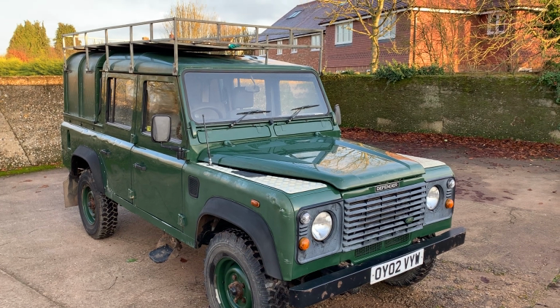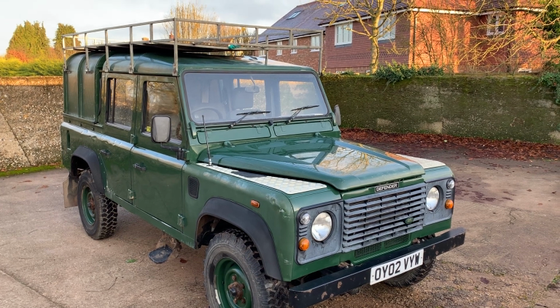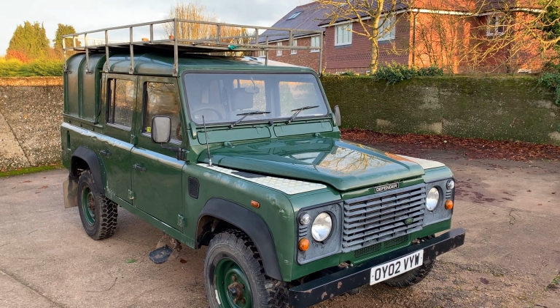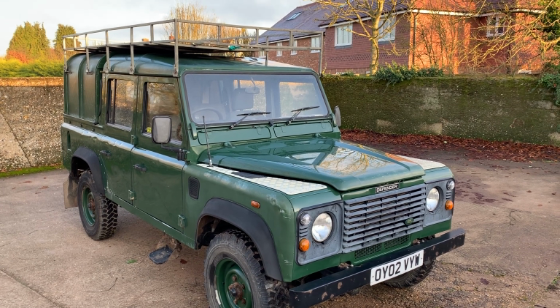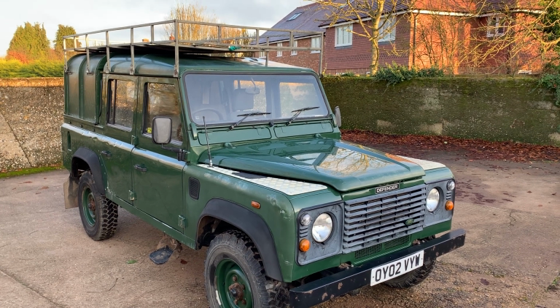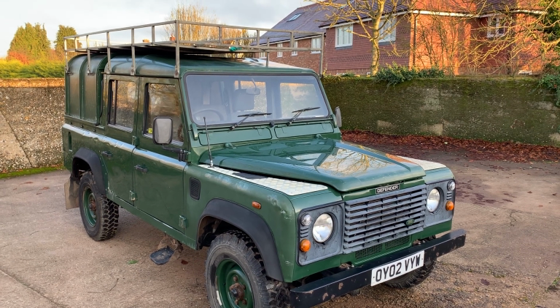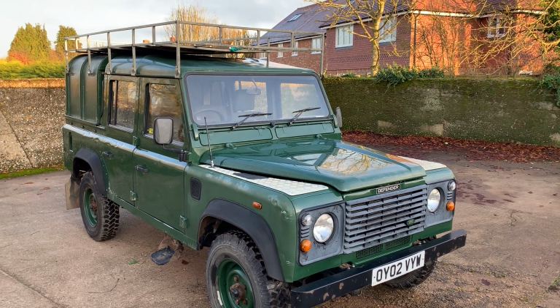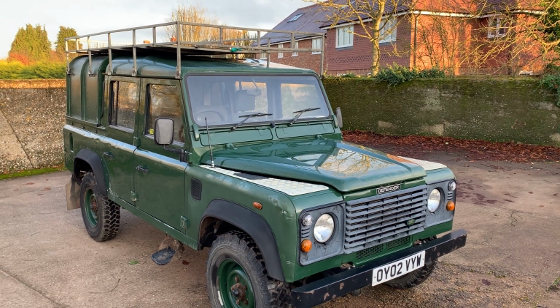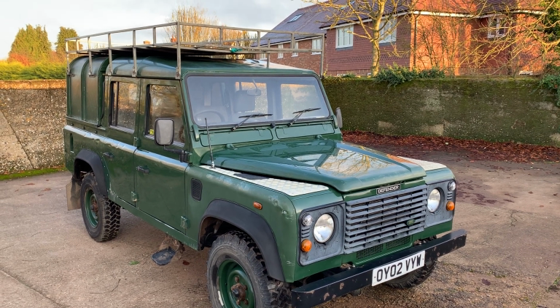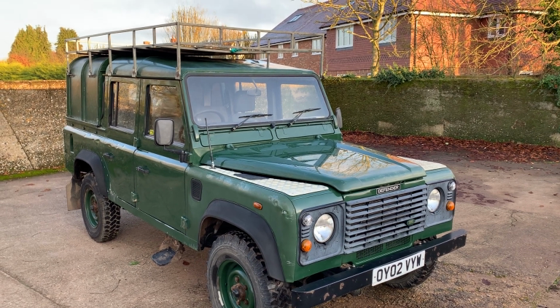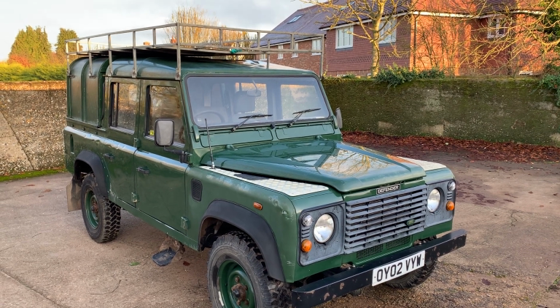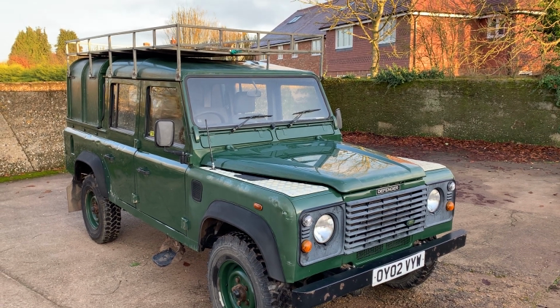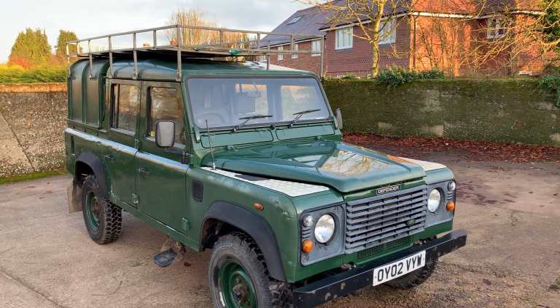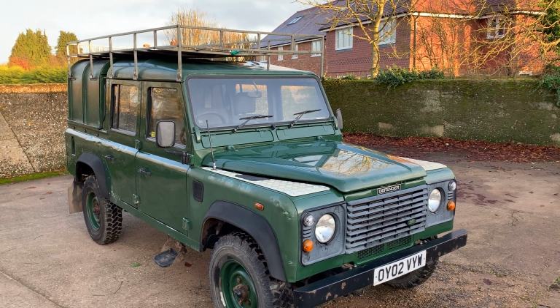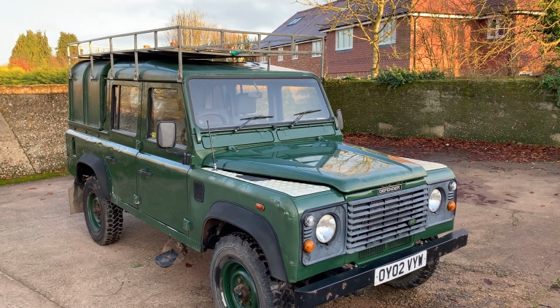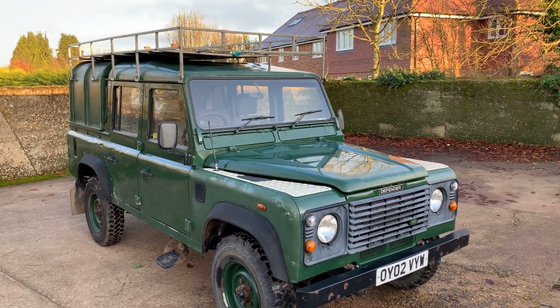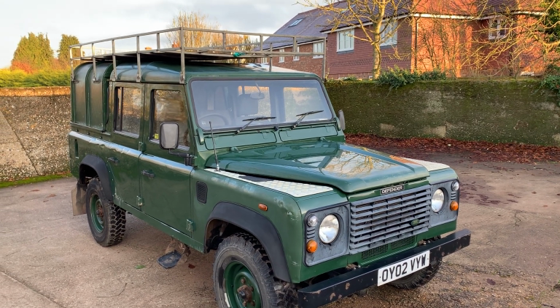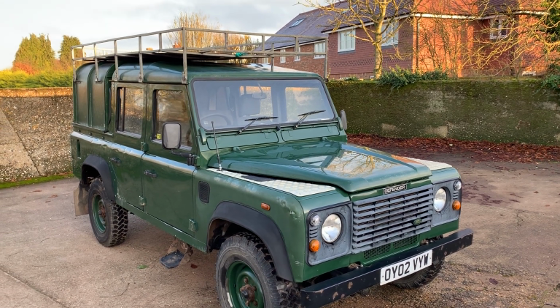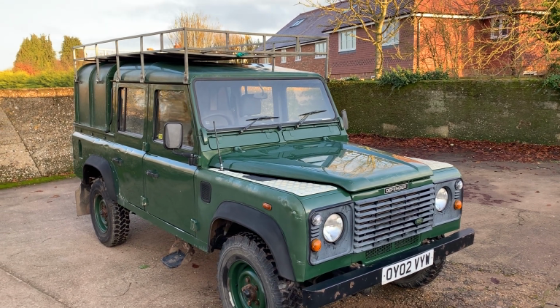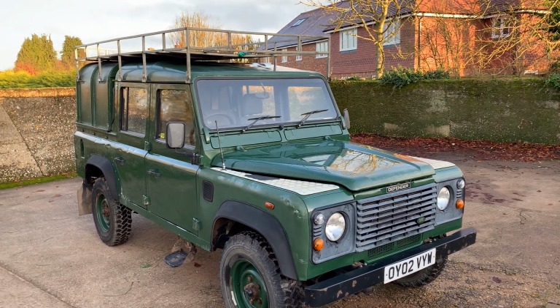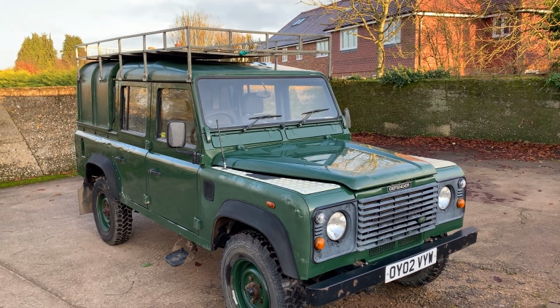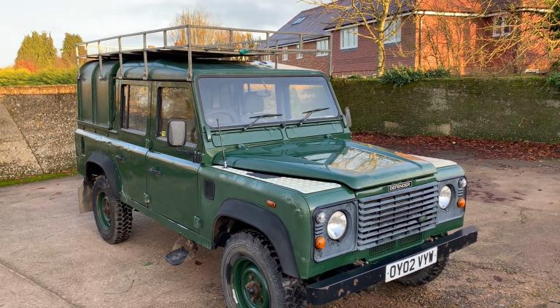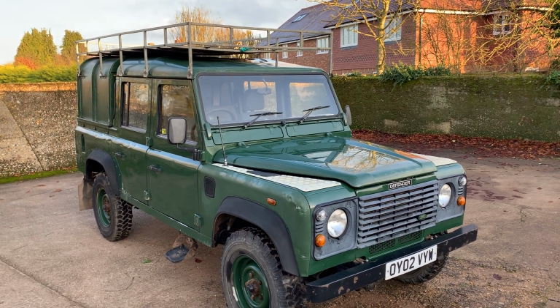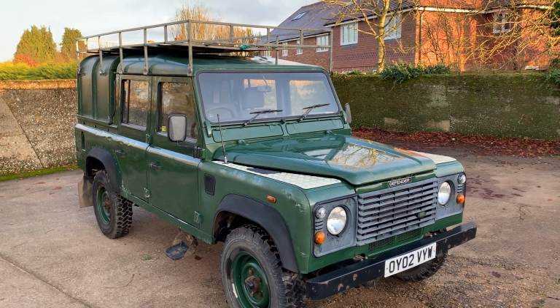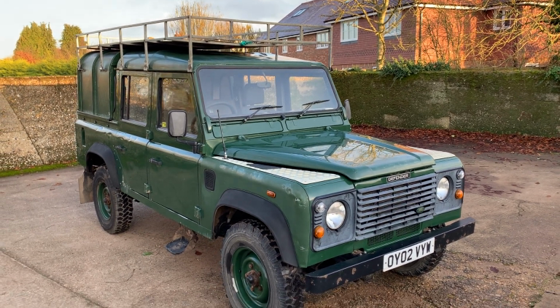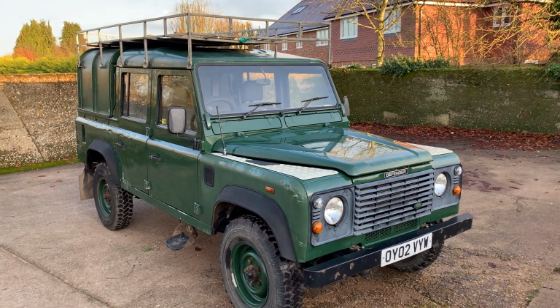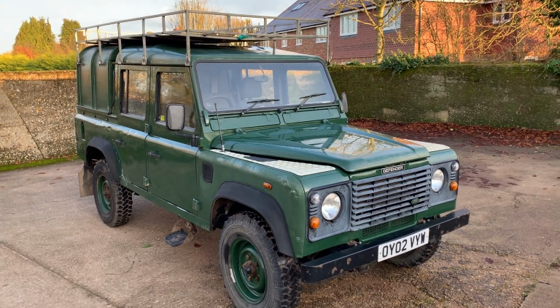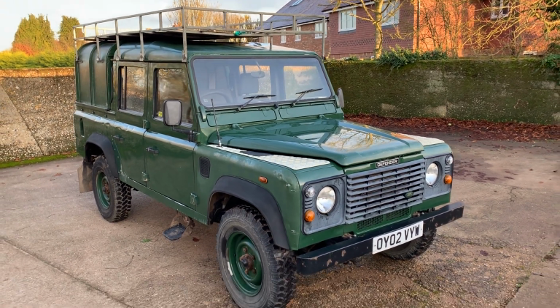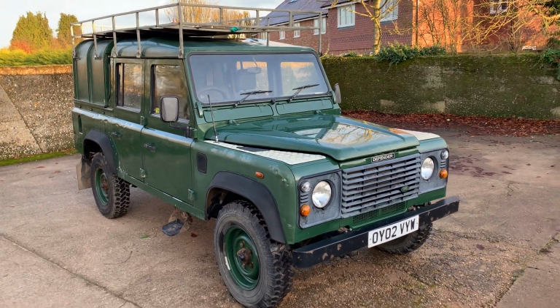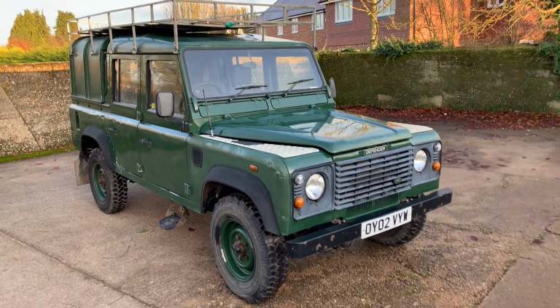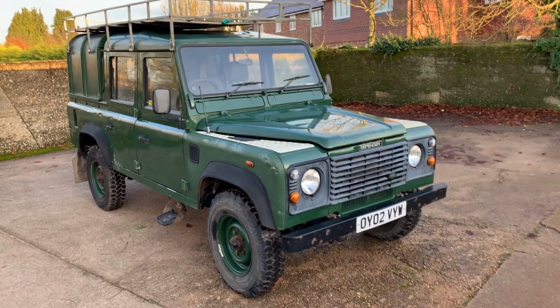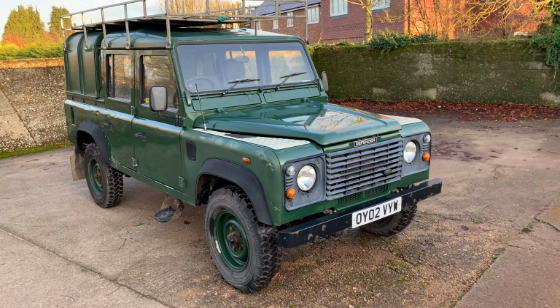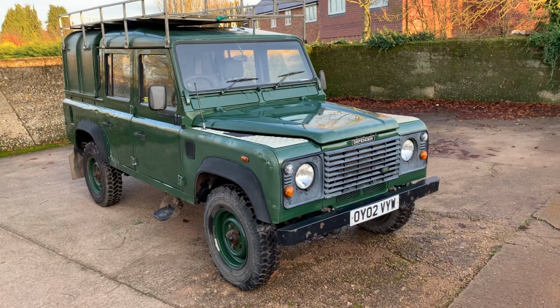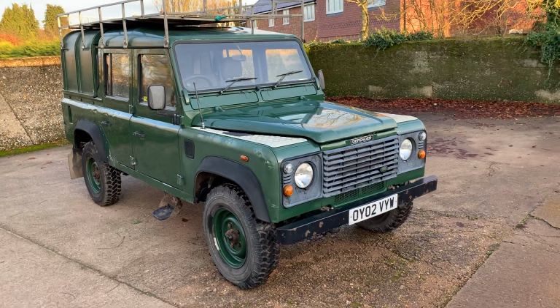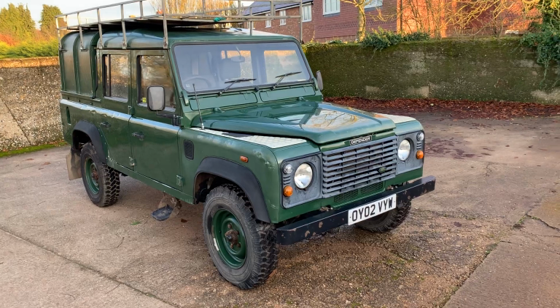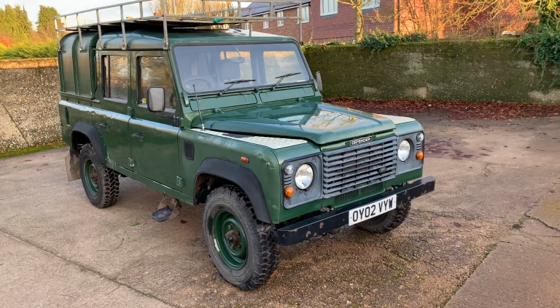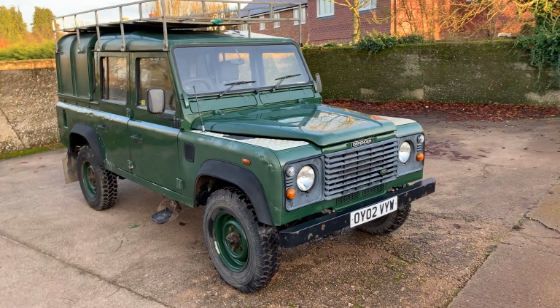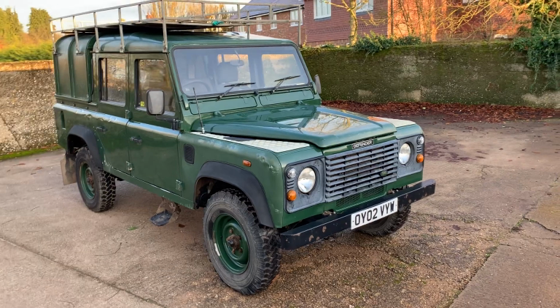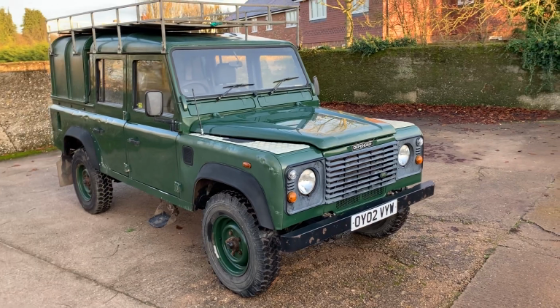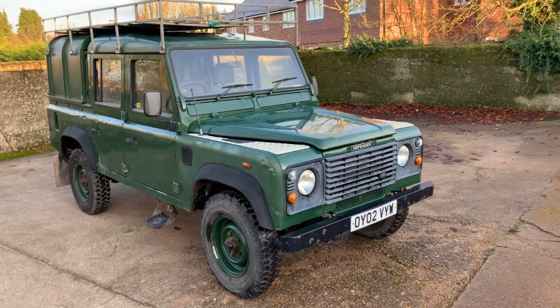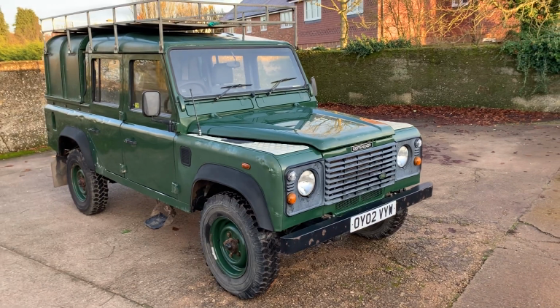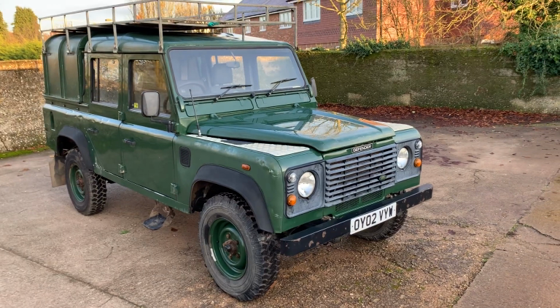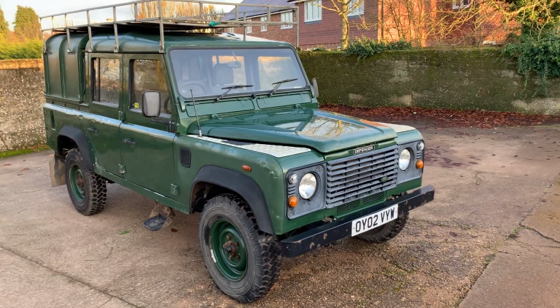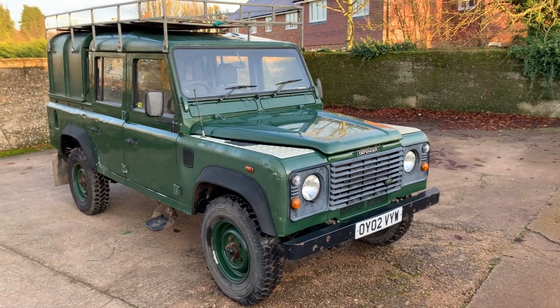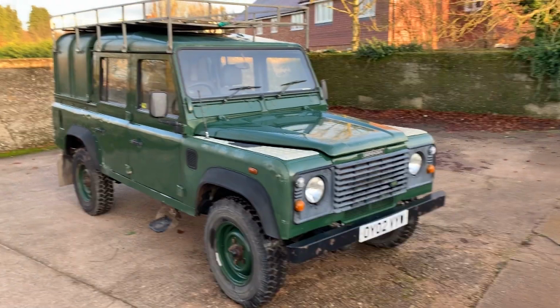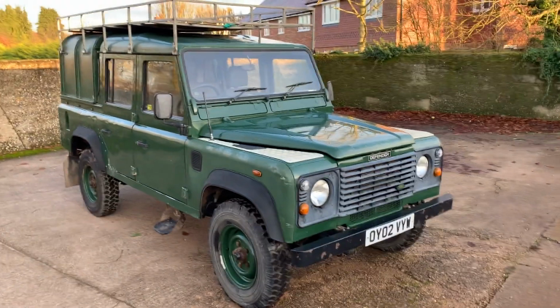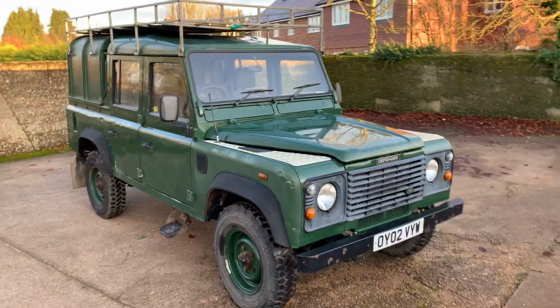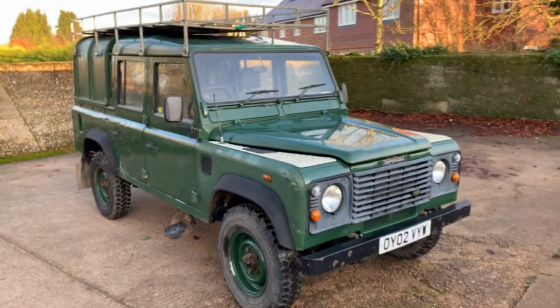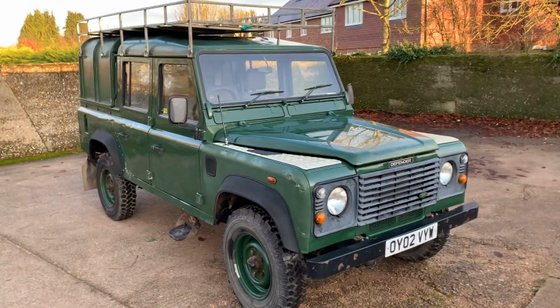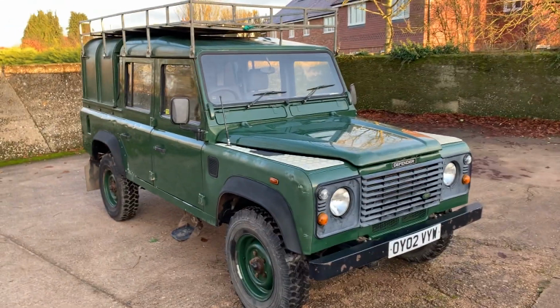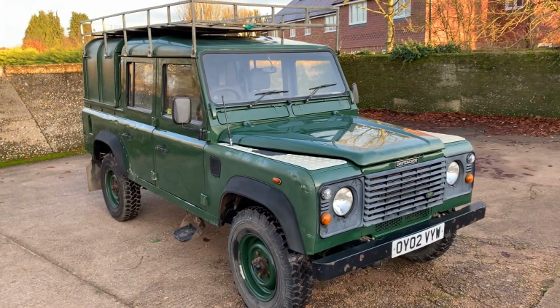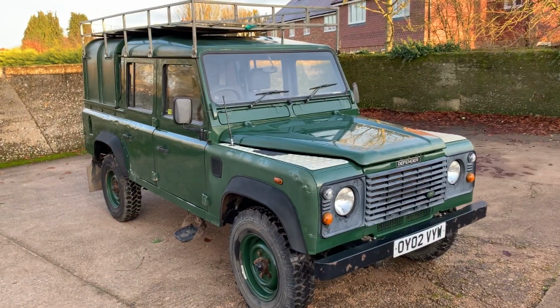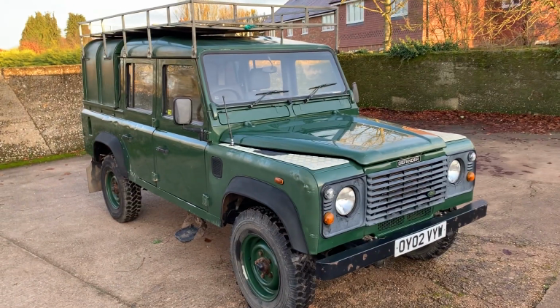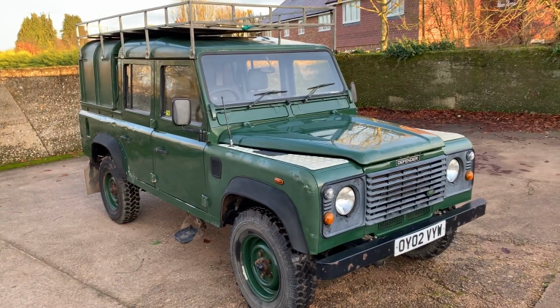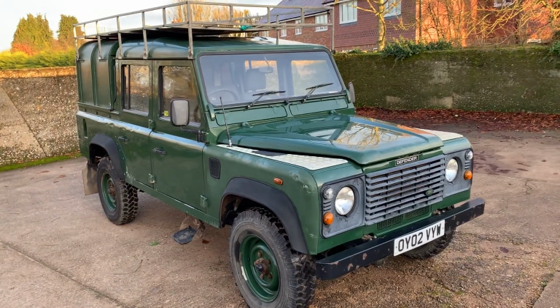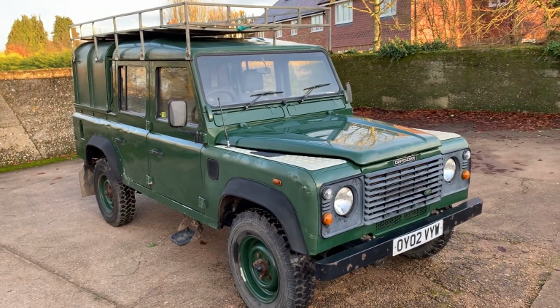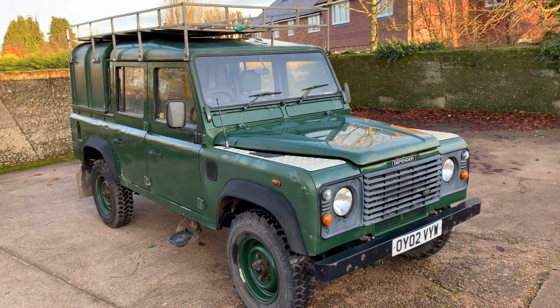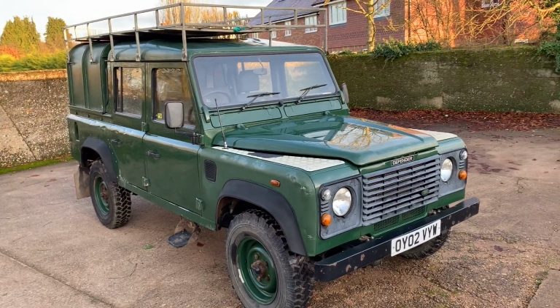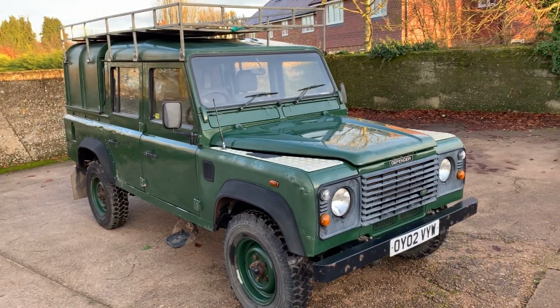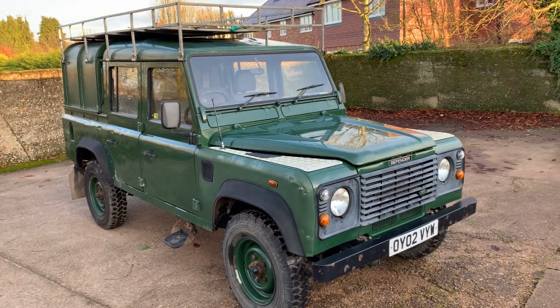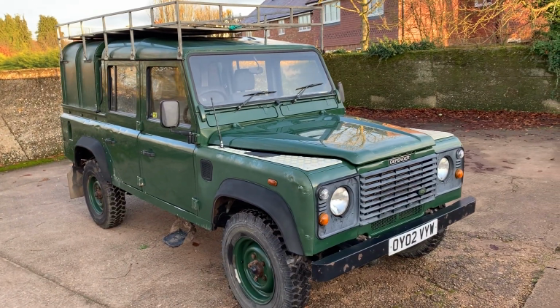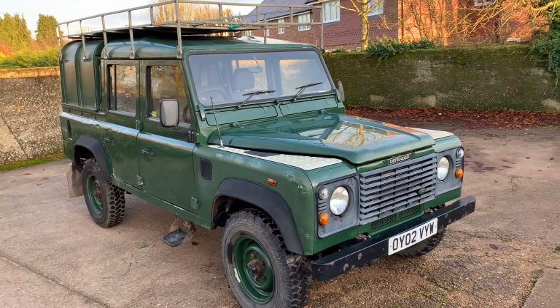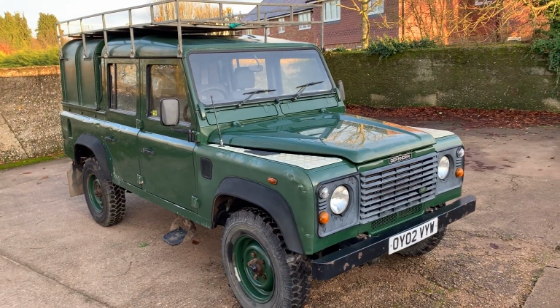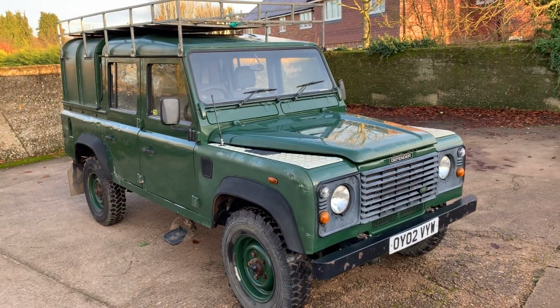Impeccable service history, always serviced by the same specialist local to us here in Oxford. Drives beautifully.